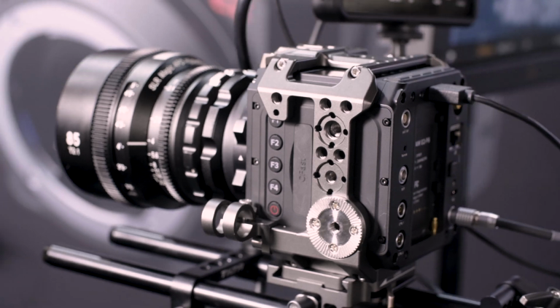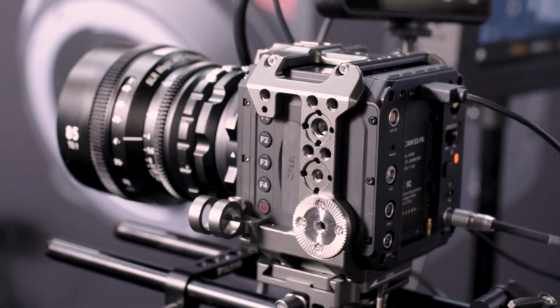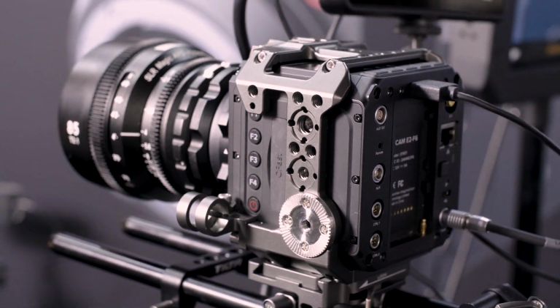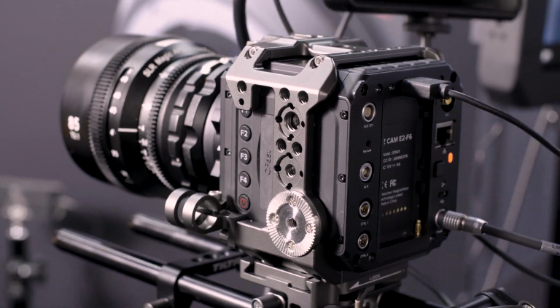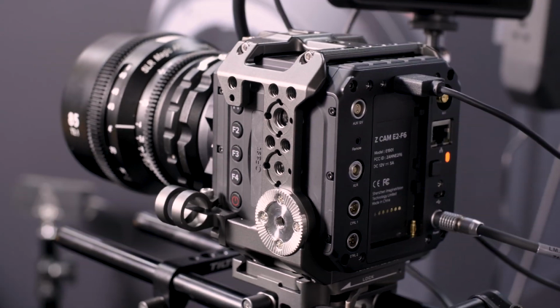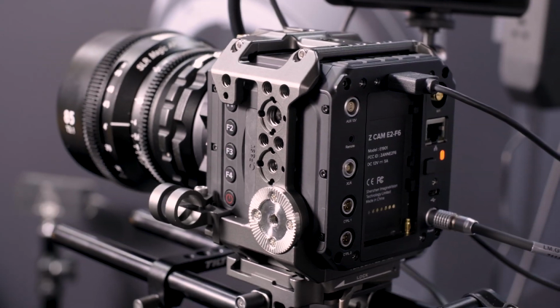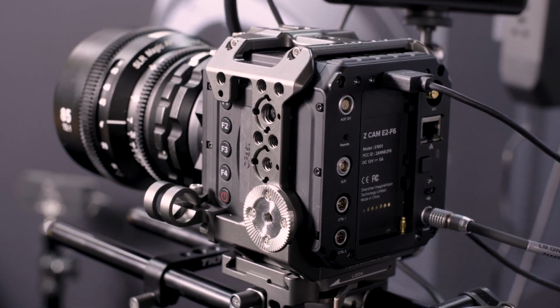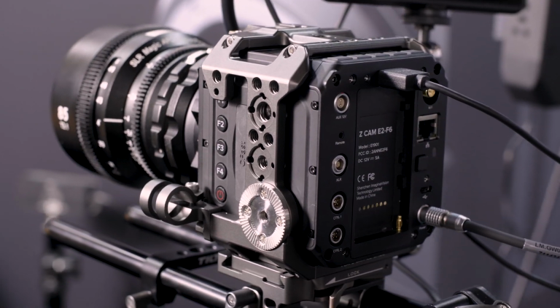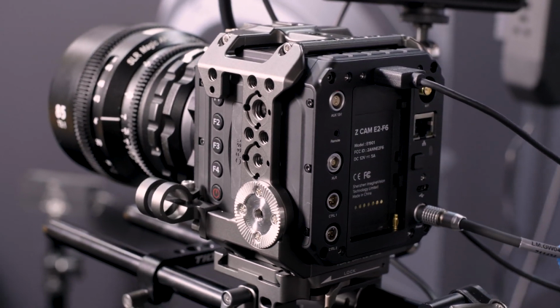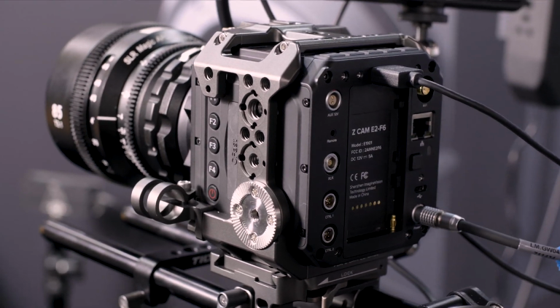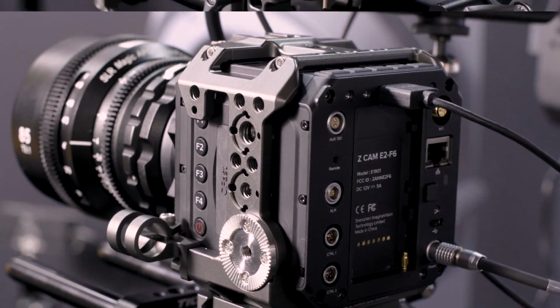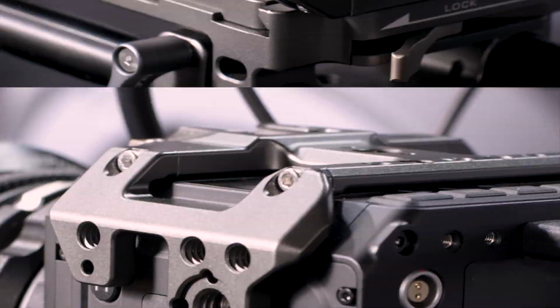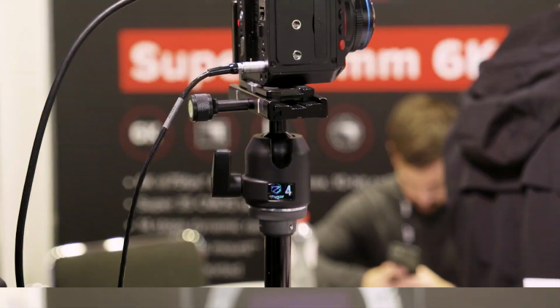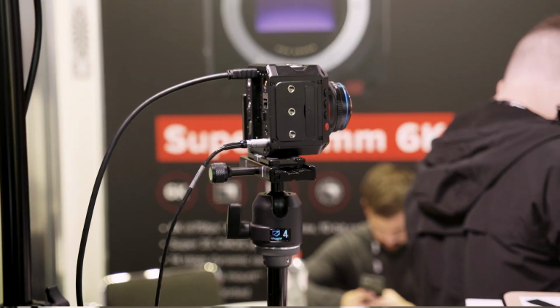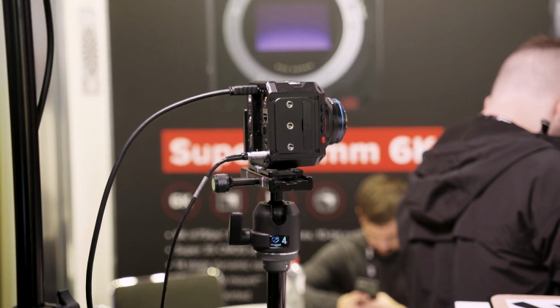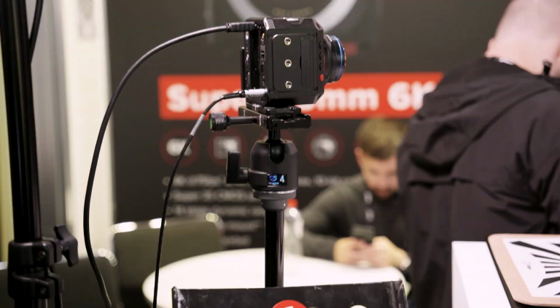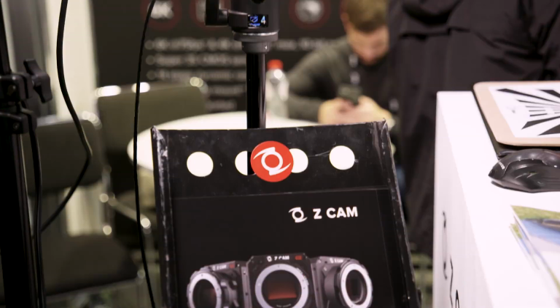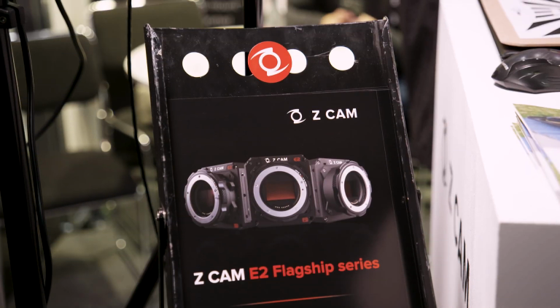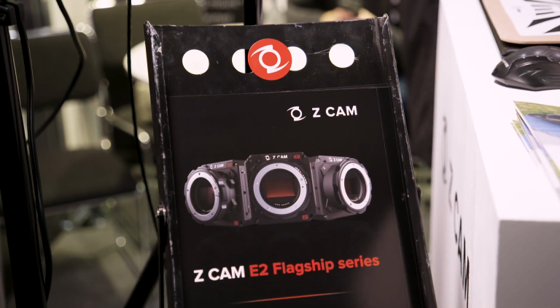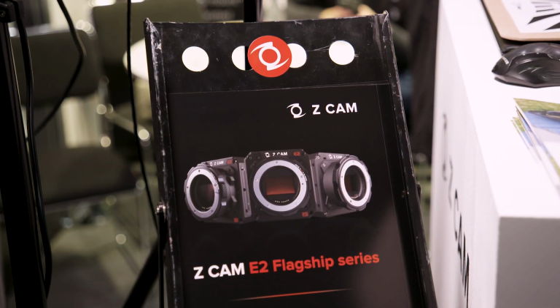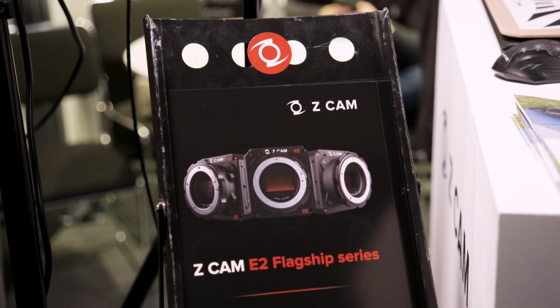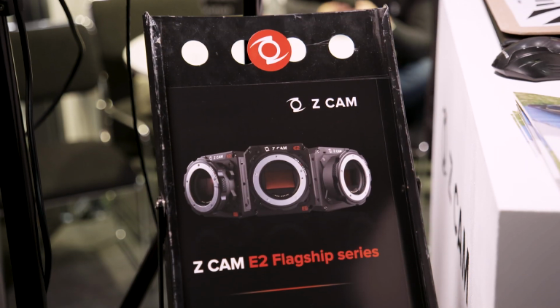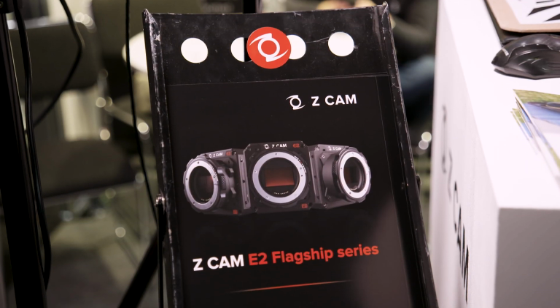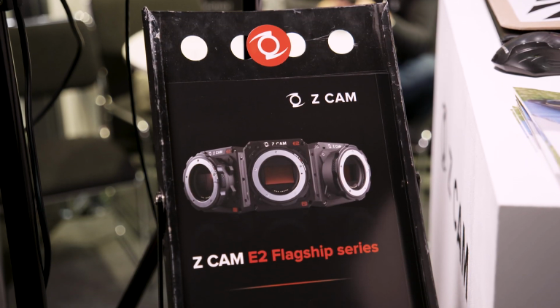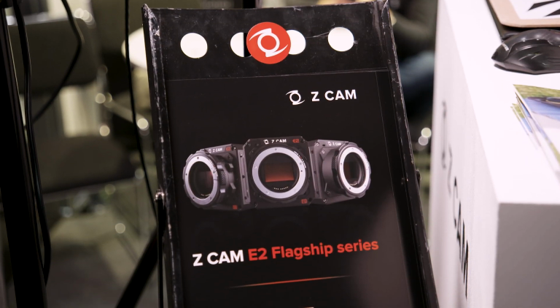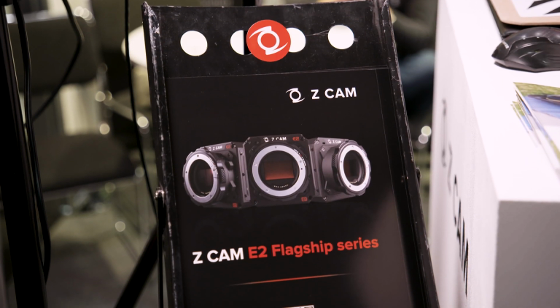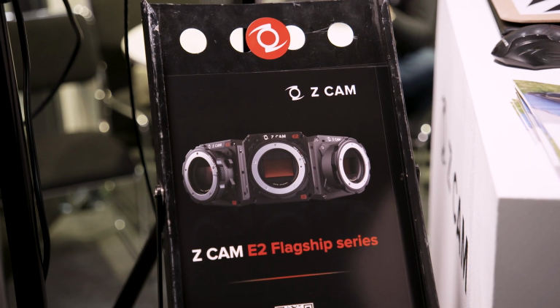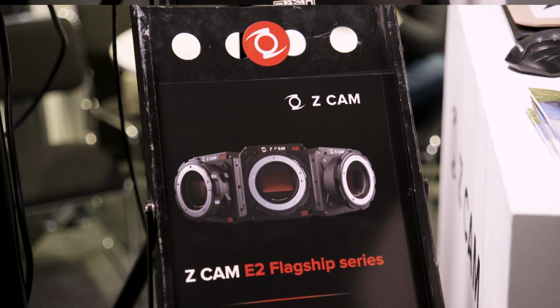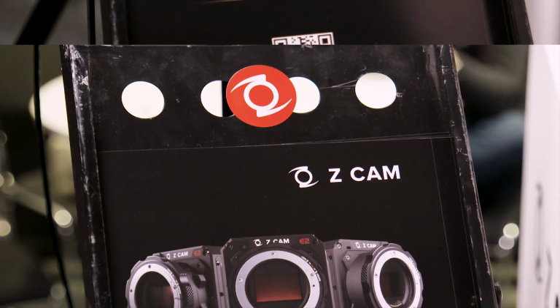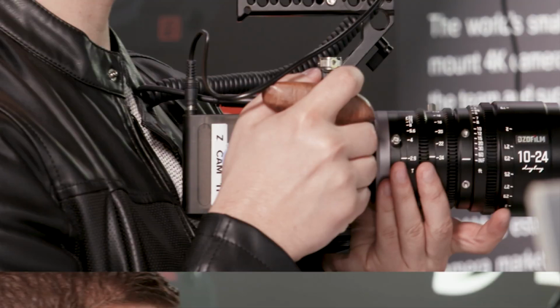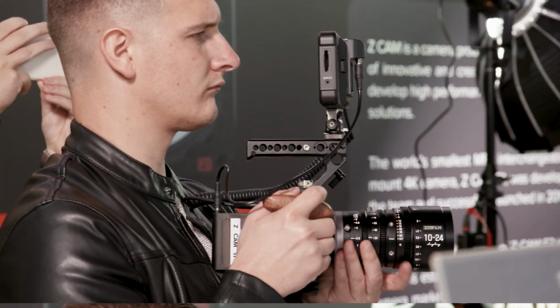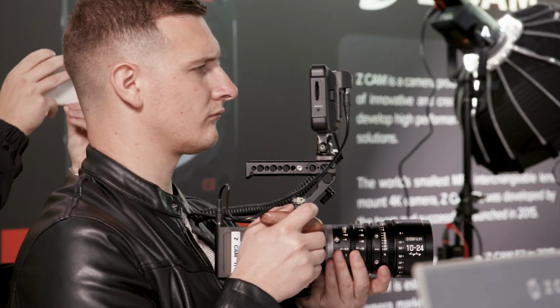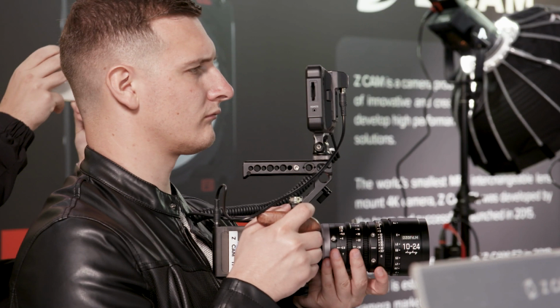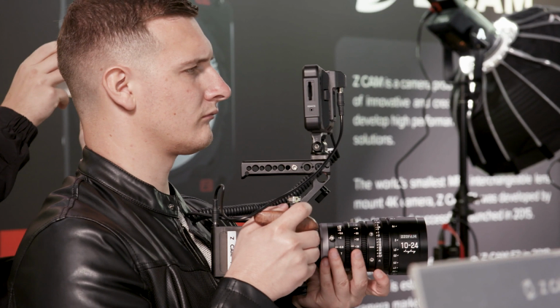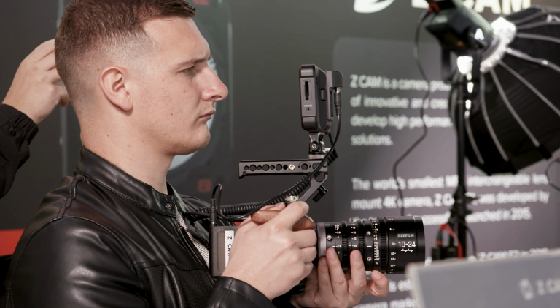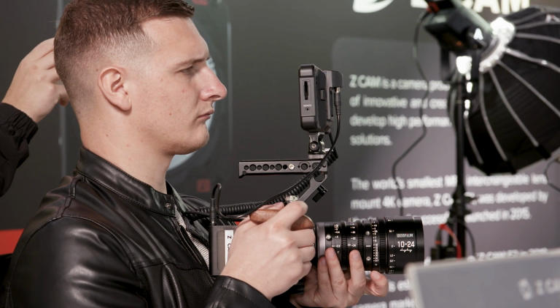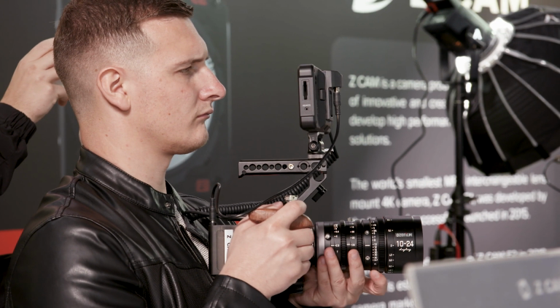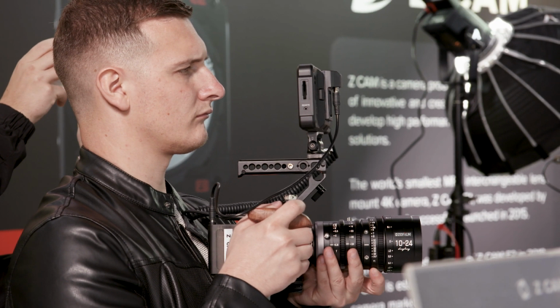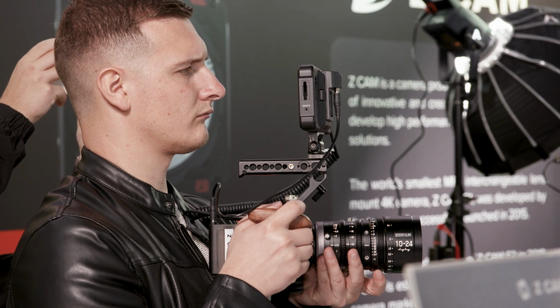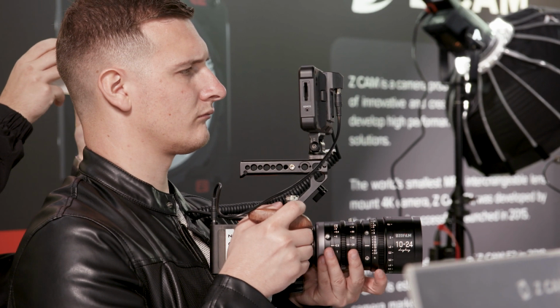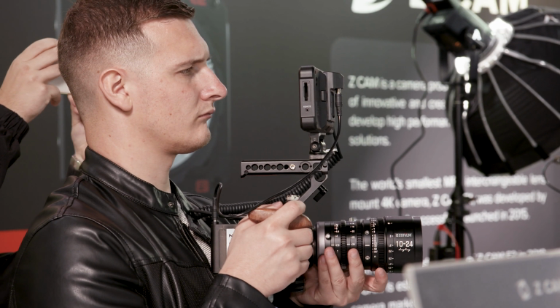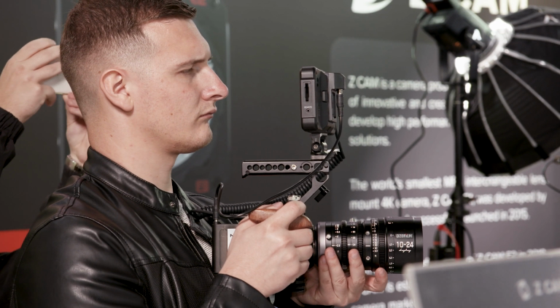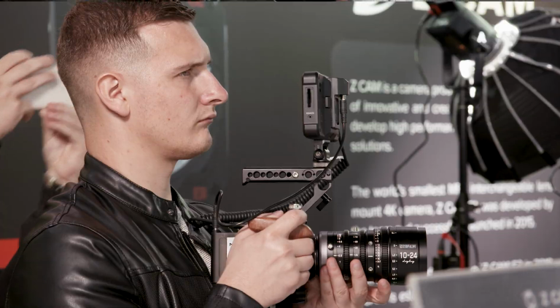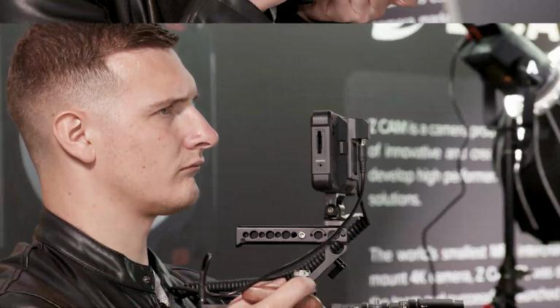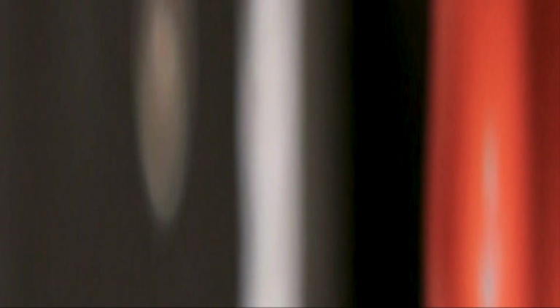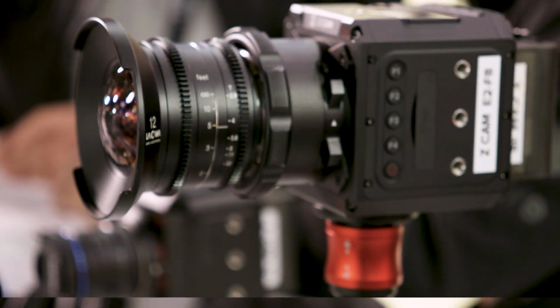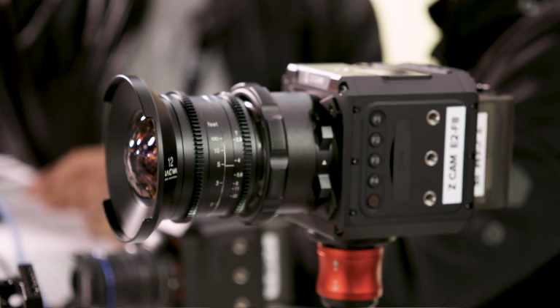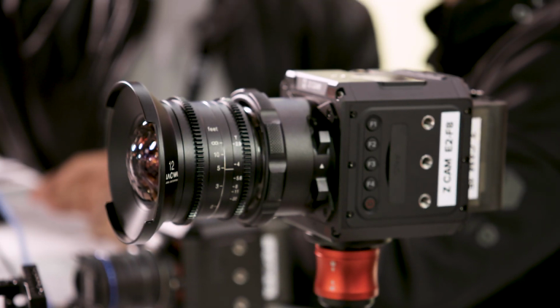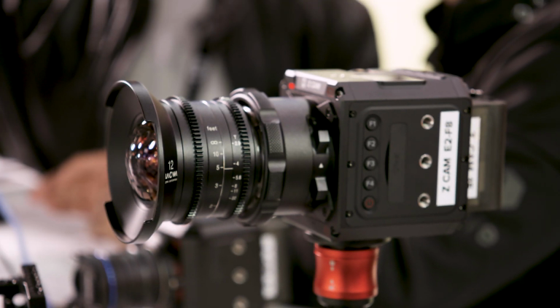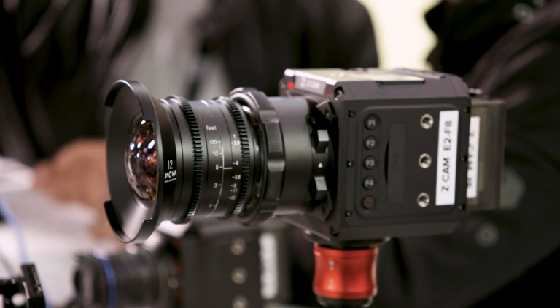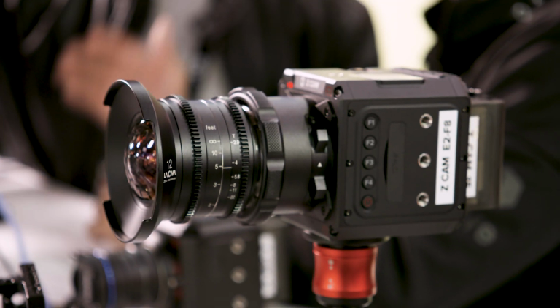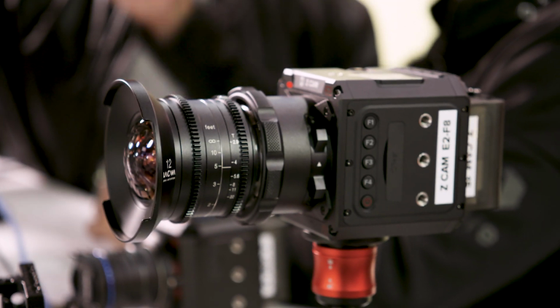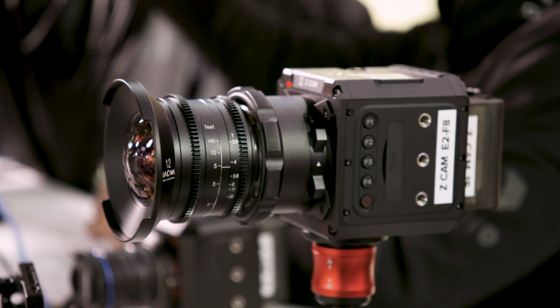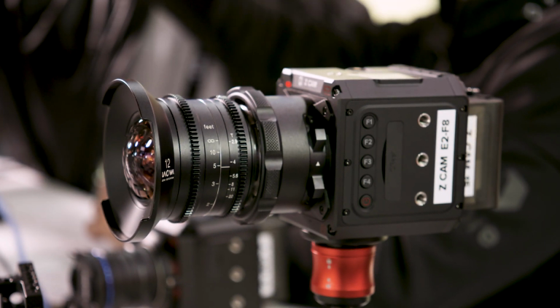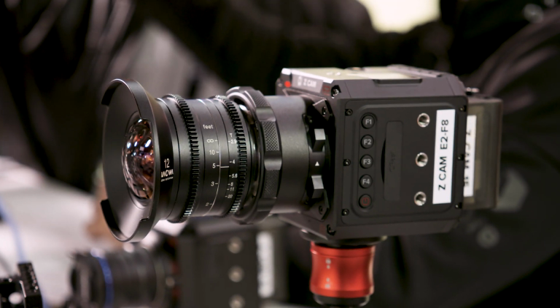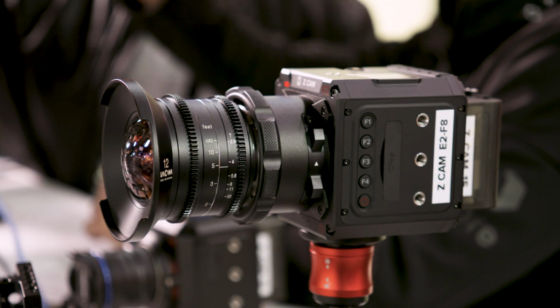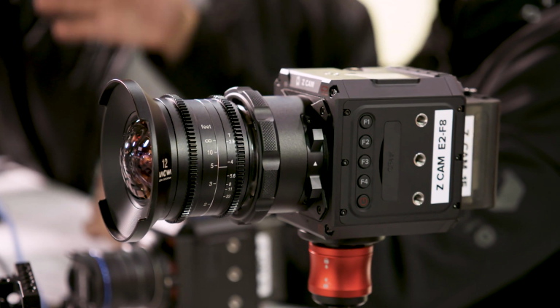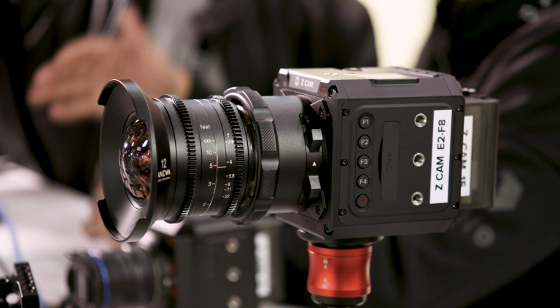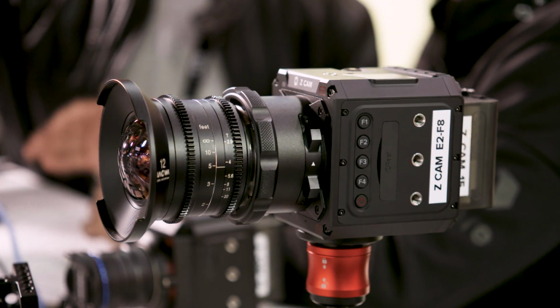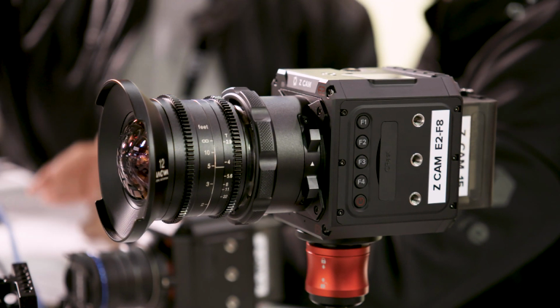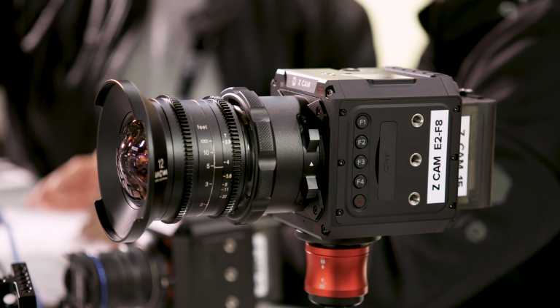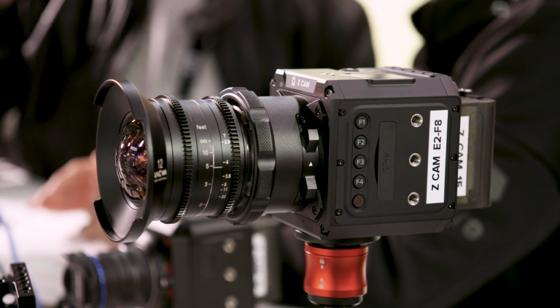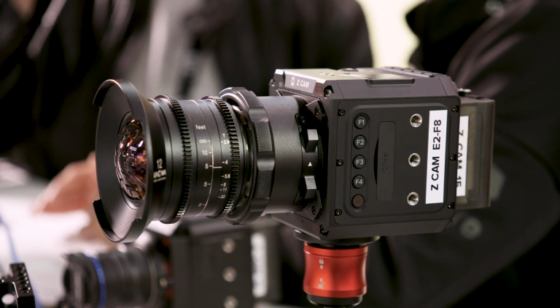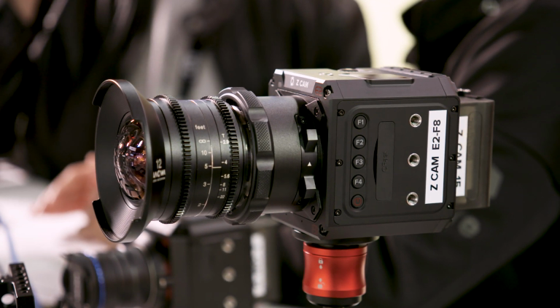From a hardware perspective they are actually the same — all three flagship models share the Super VETA5 sensor, available in full frame 6K and also full frame 8K.